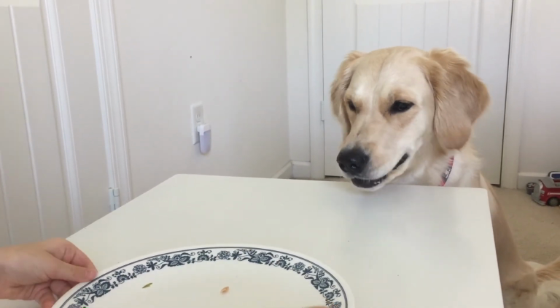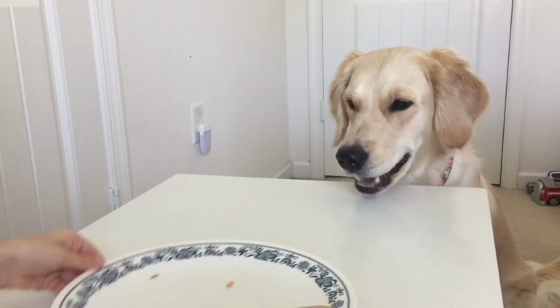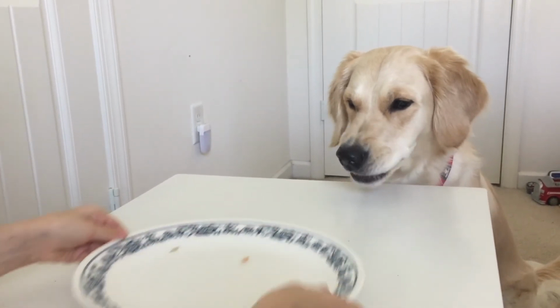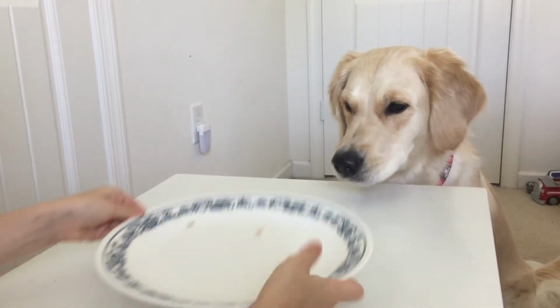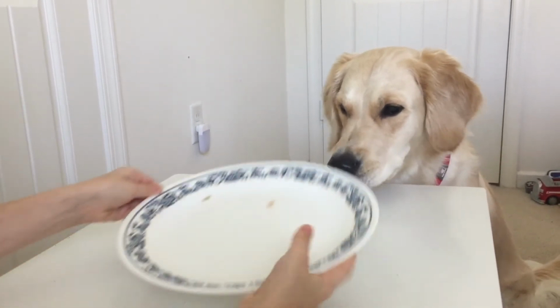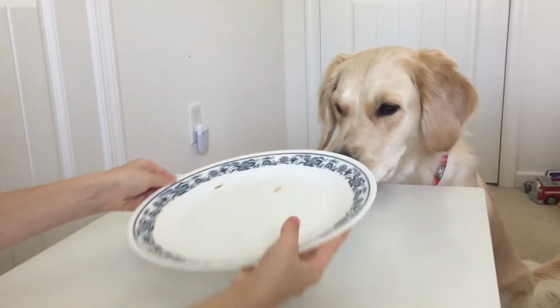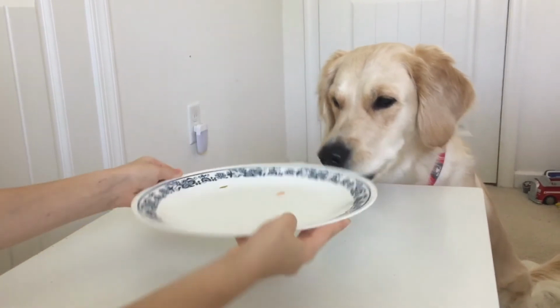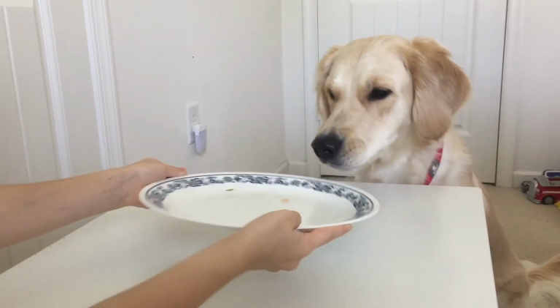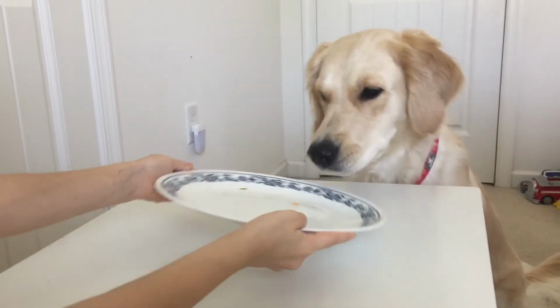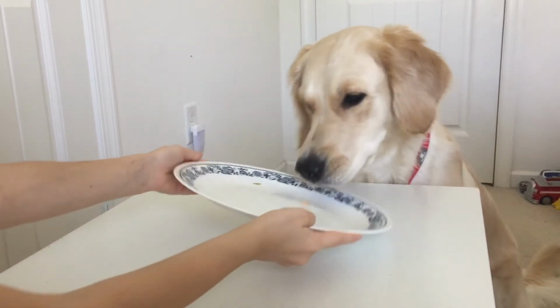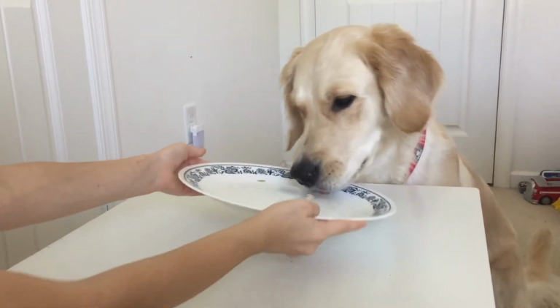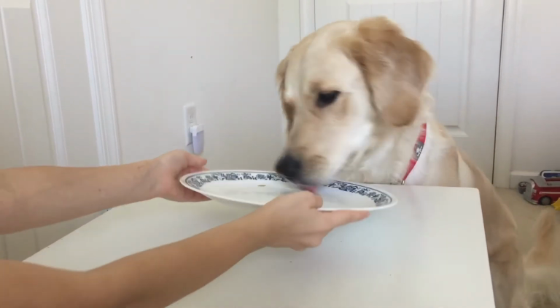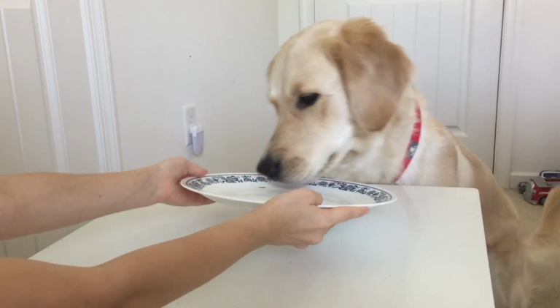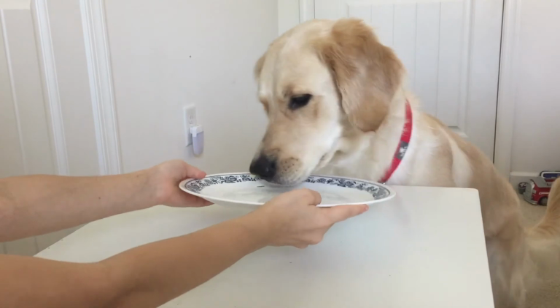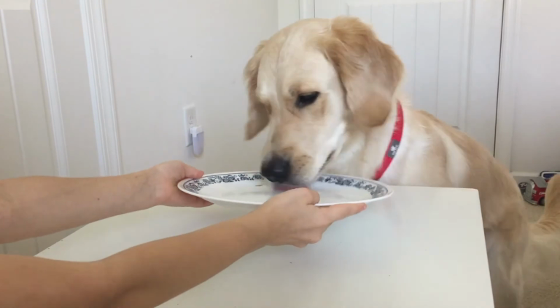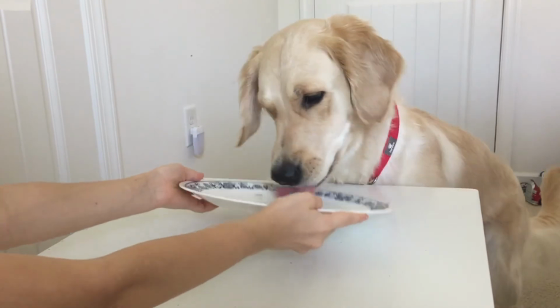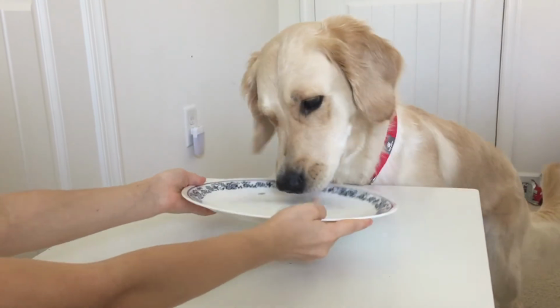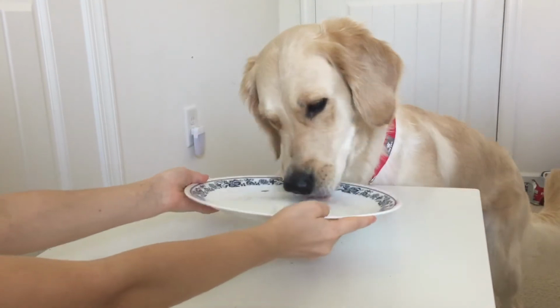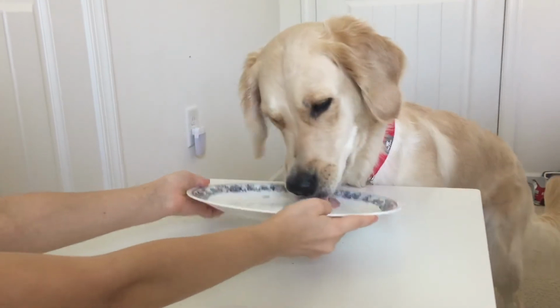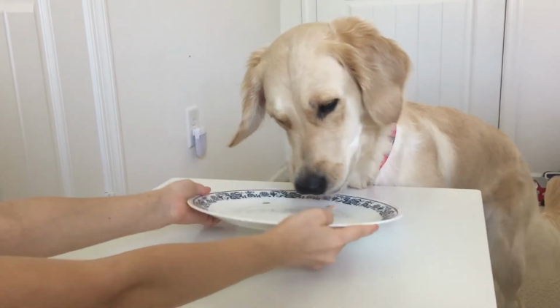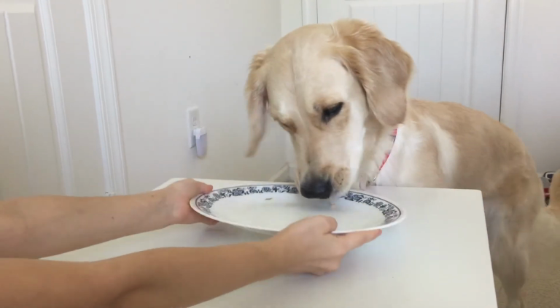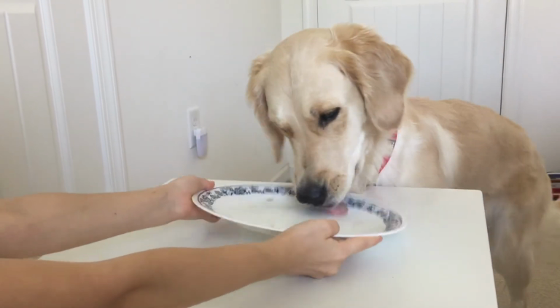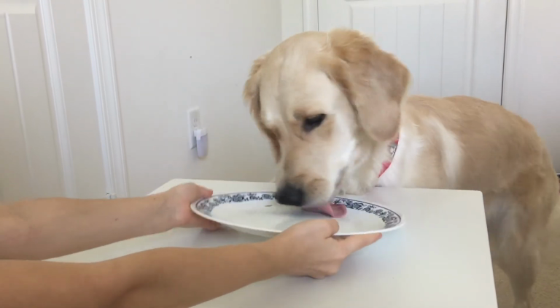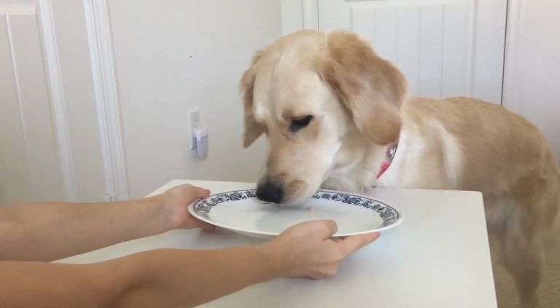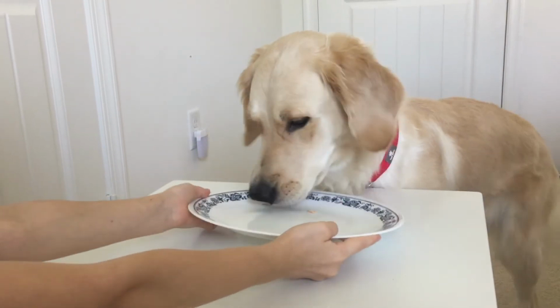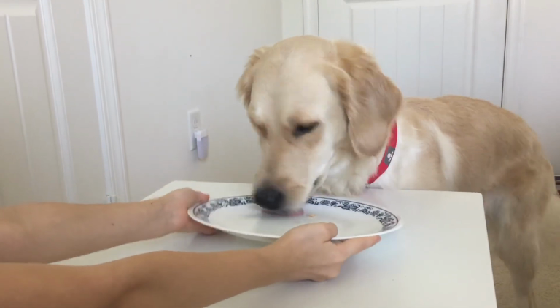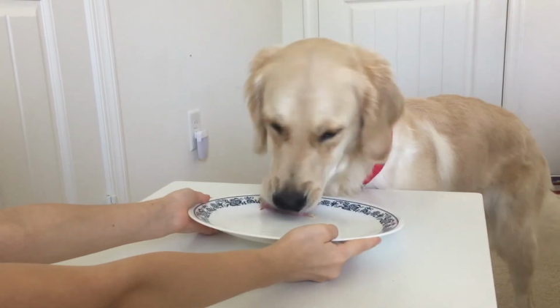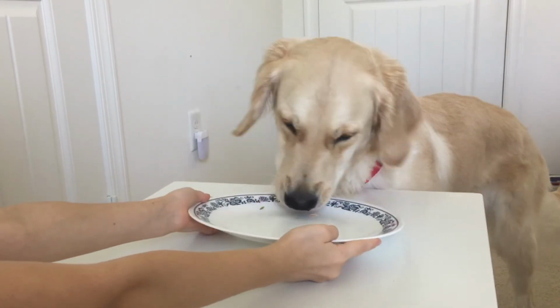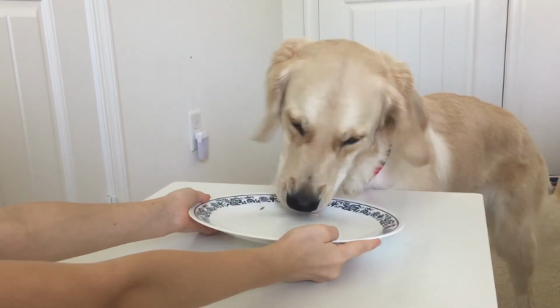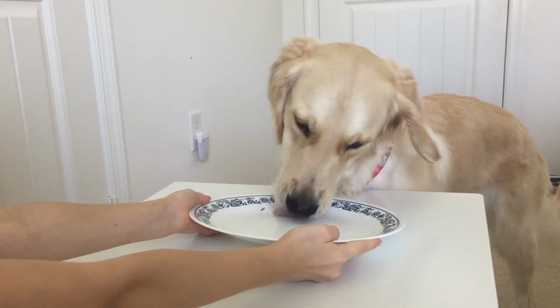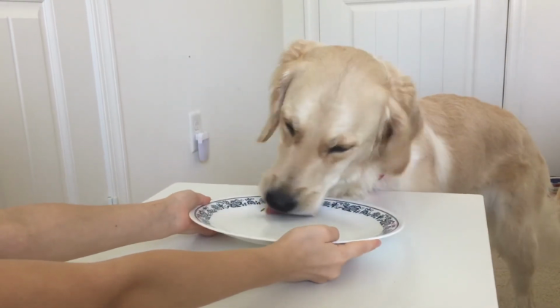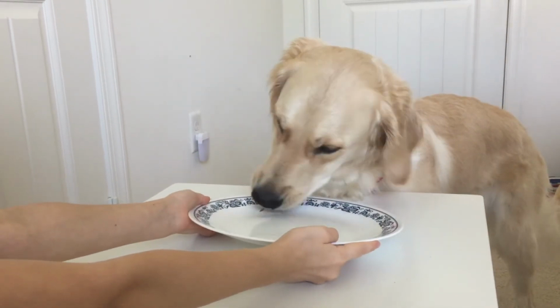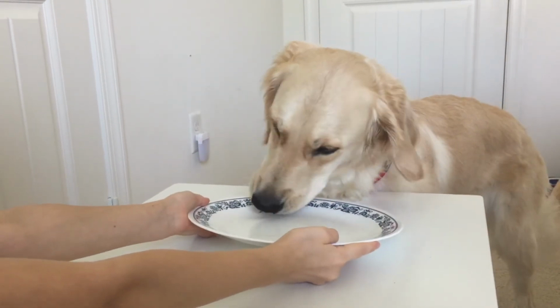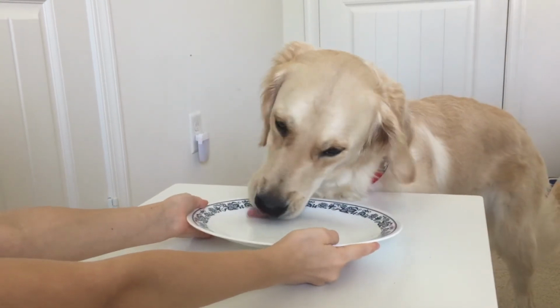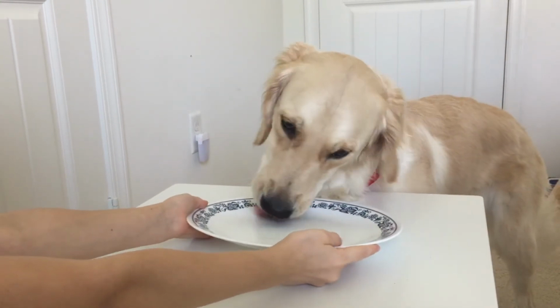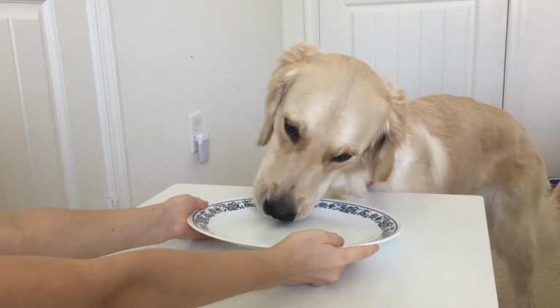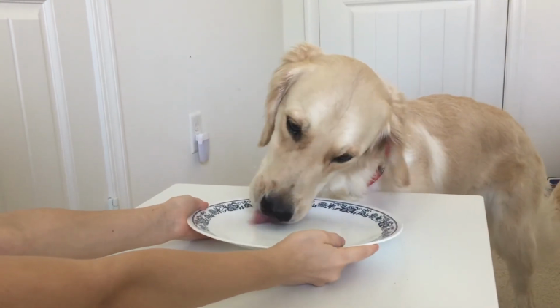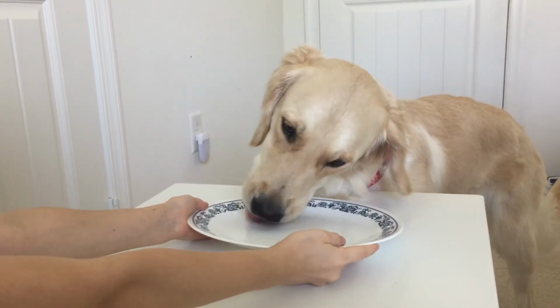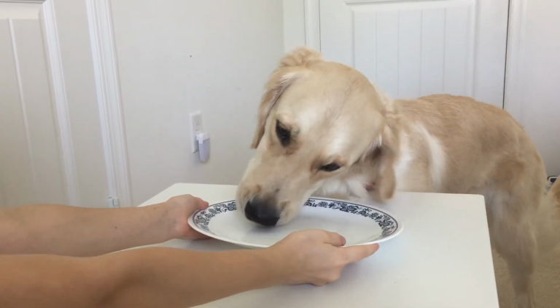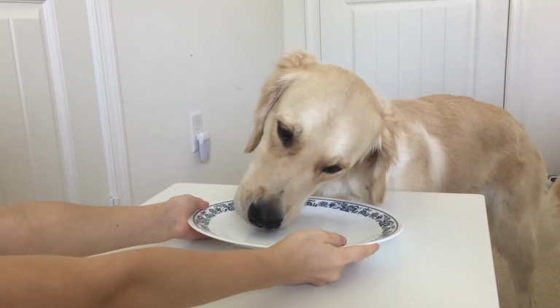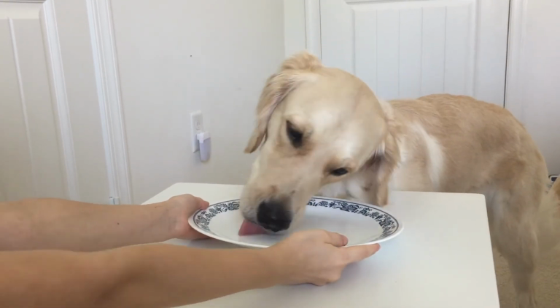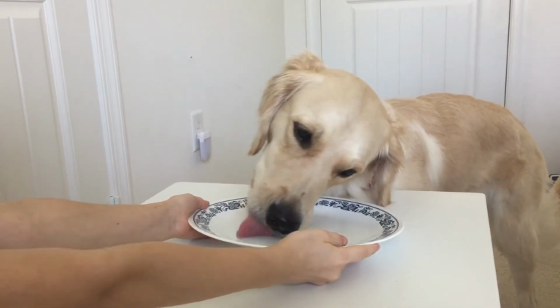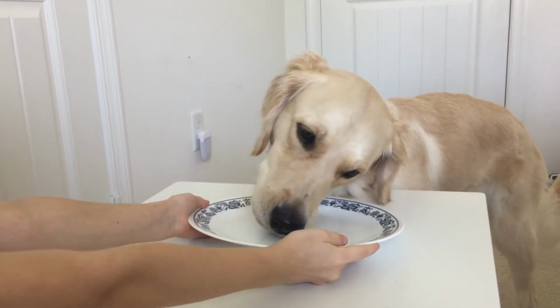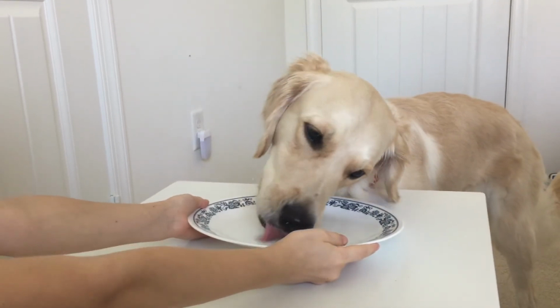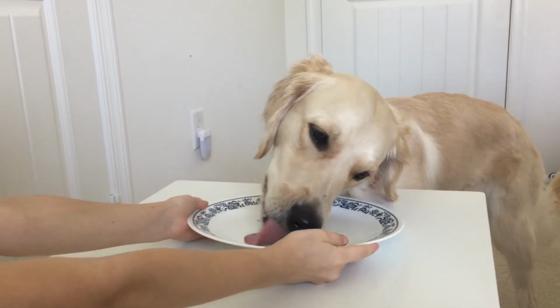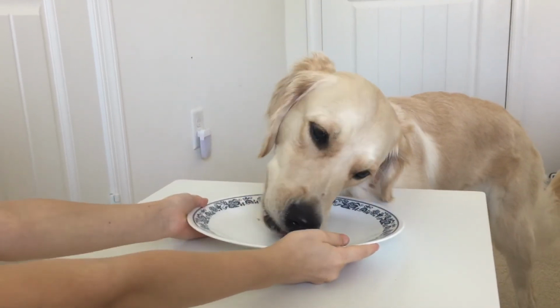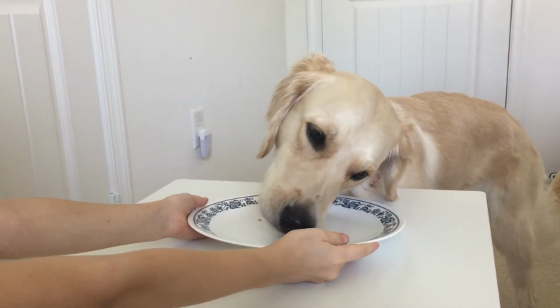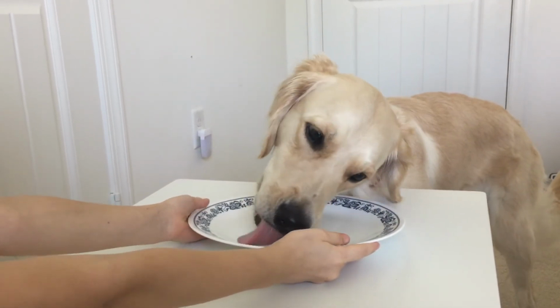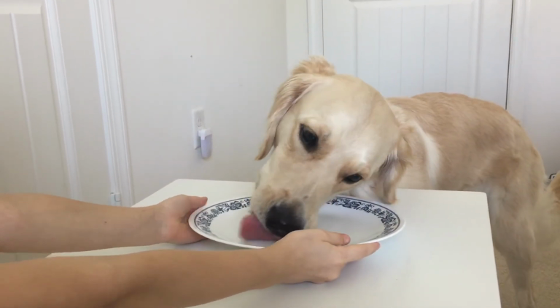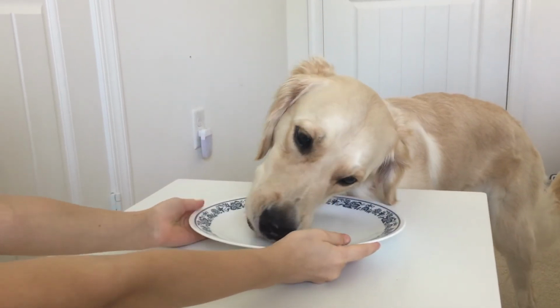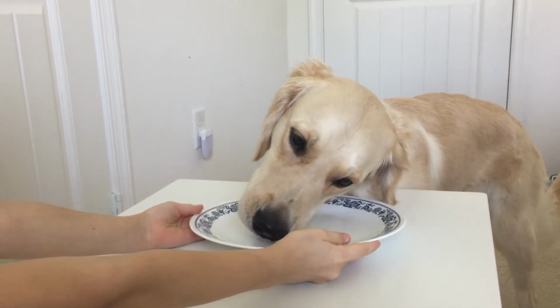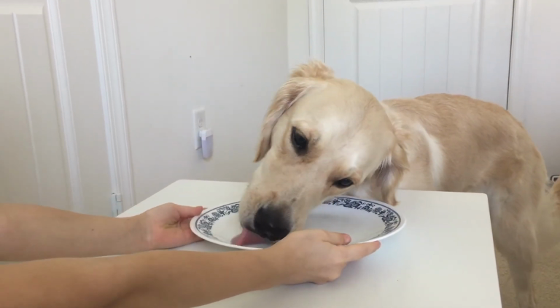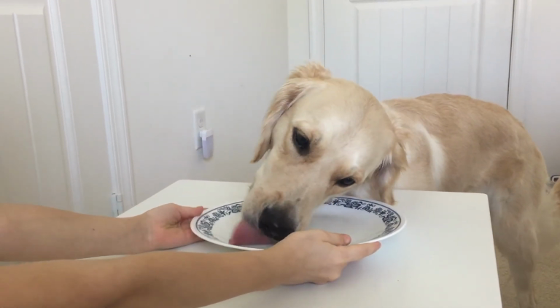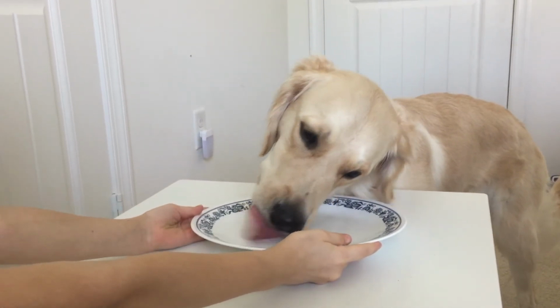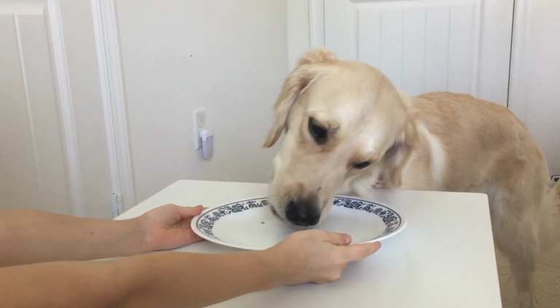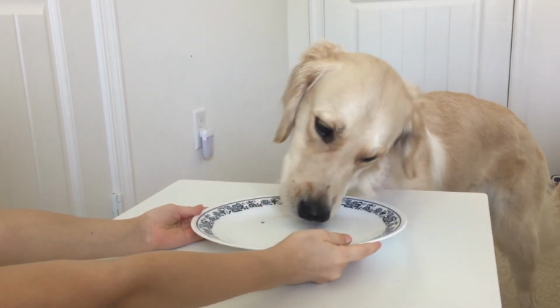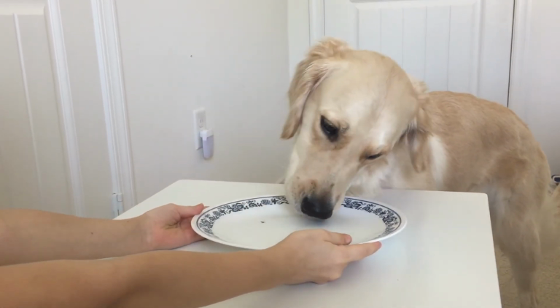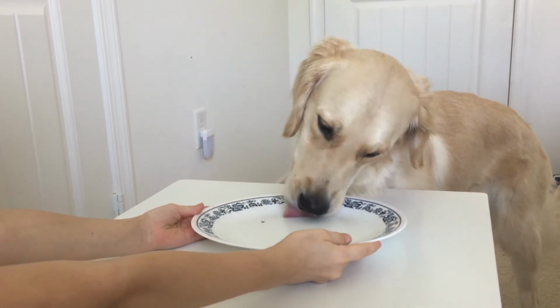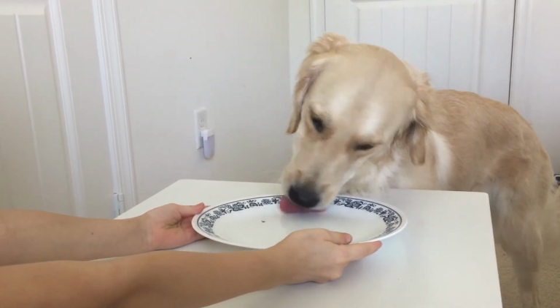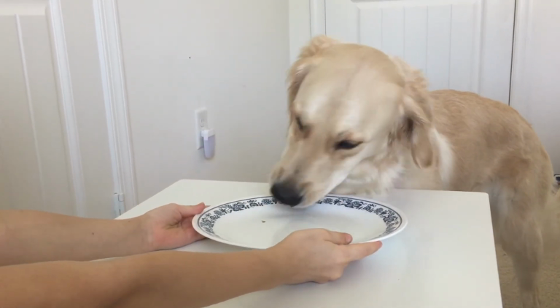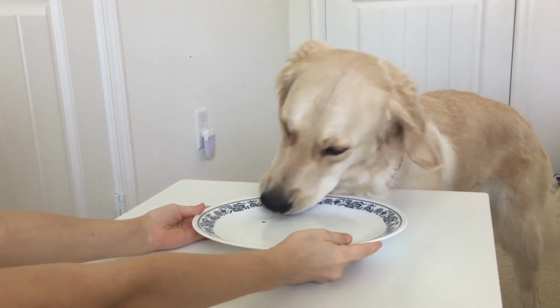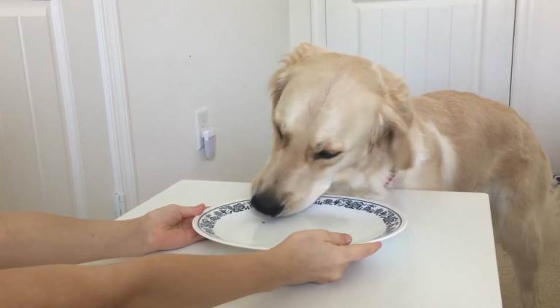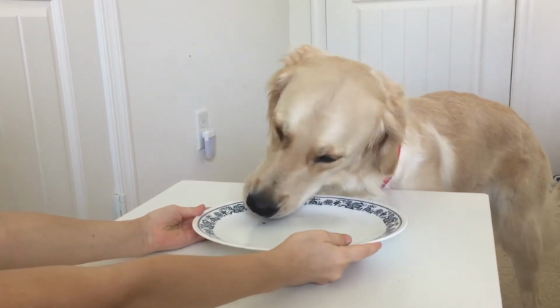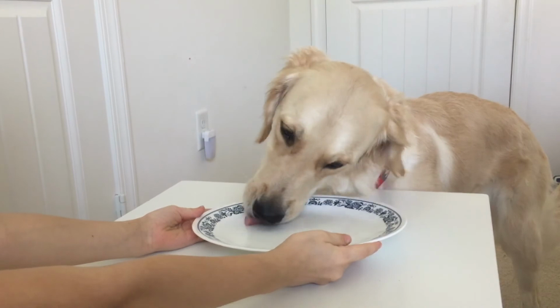Do you want to lick off the plate? Thanks for watching iHeartFun. Goodbye!